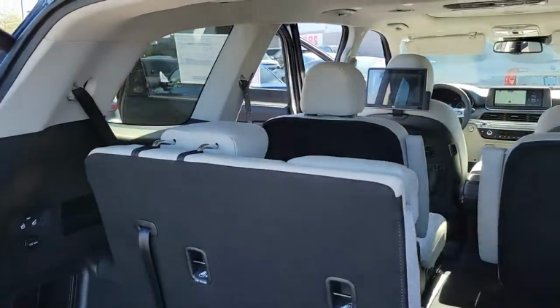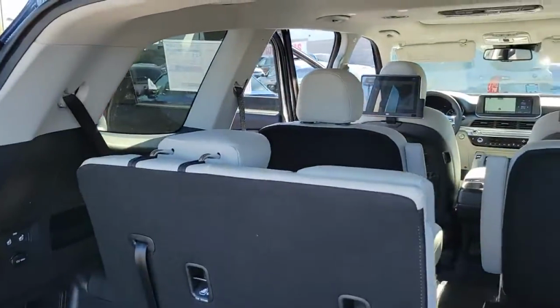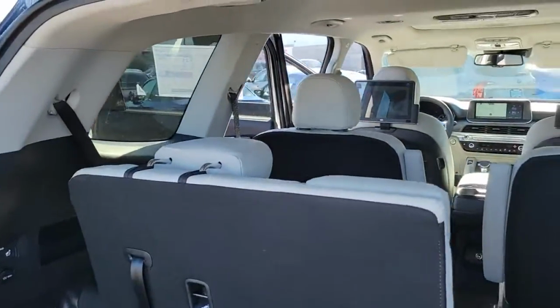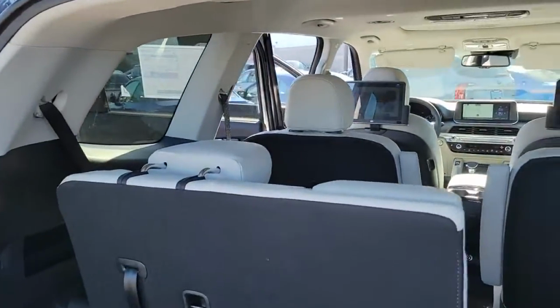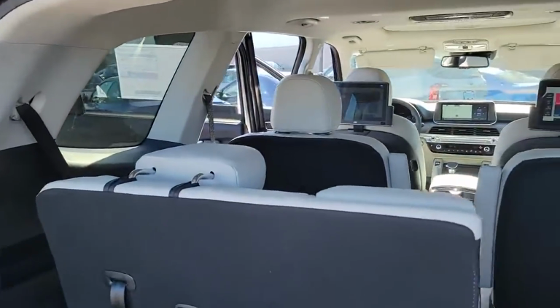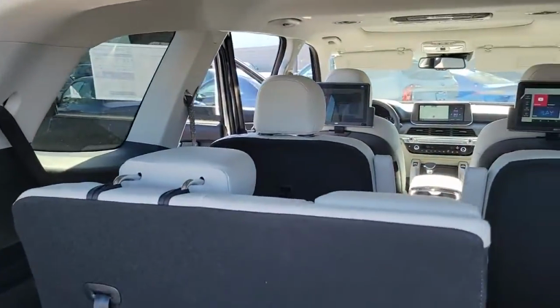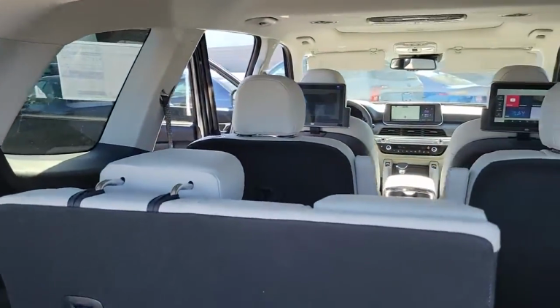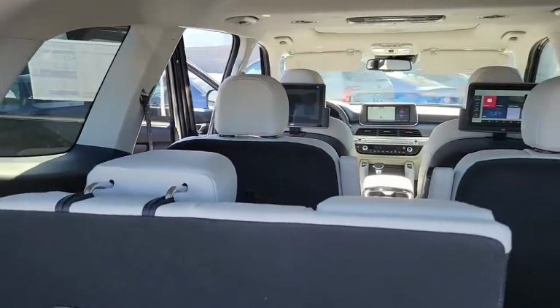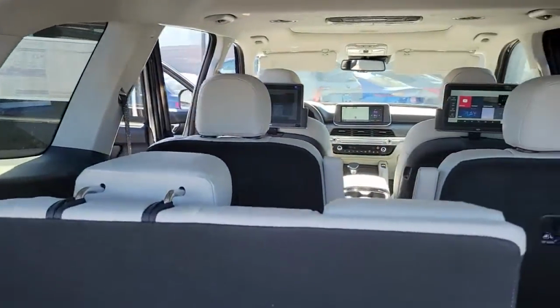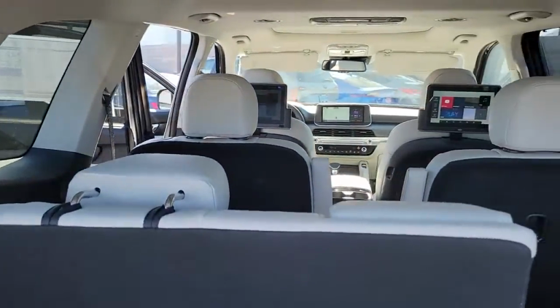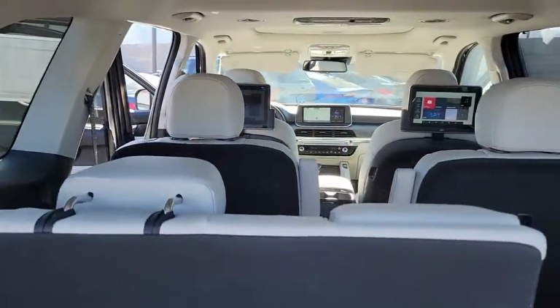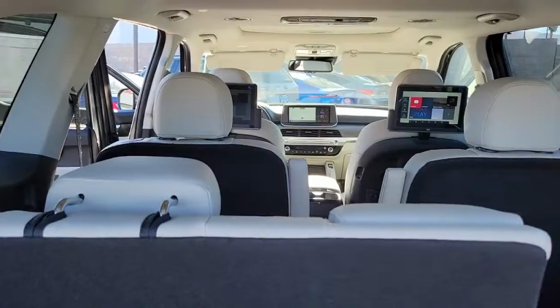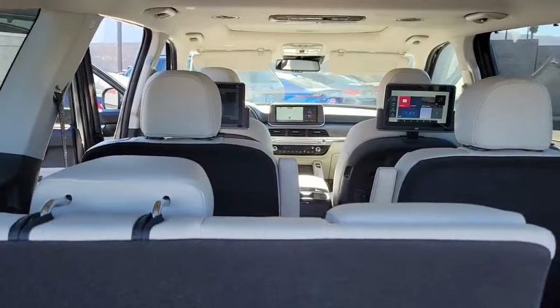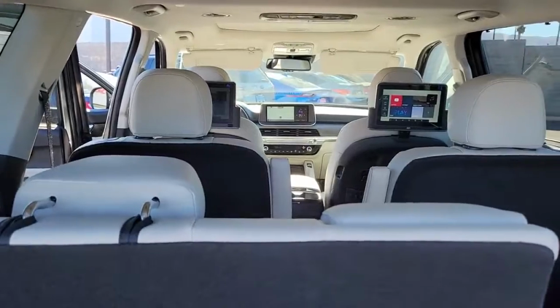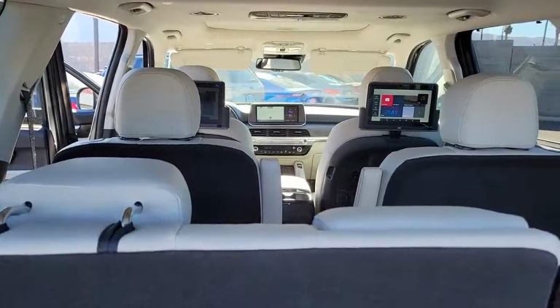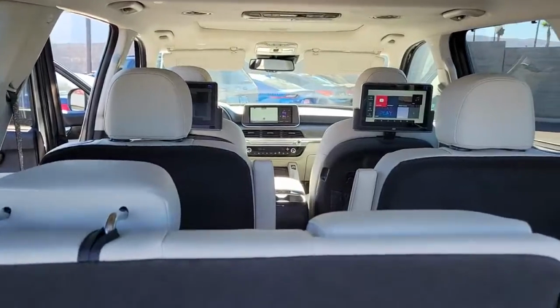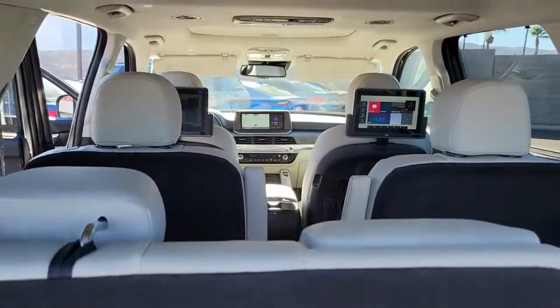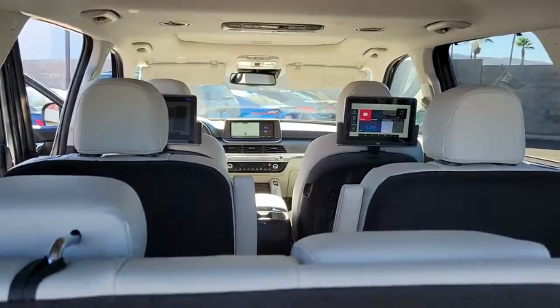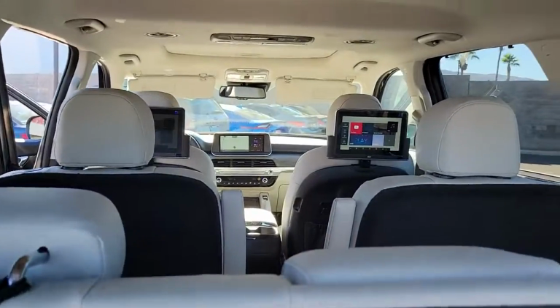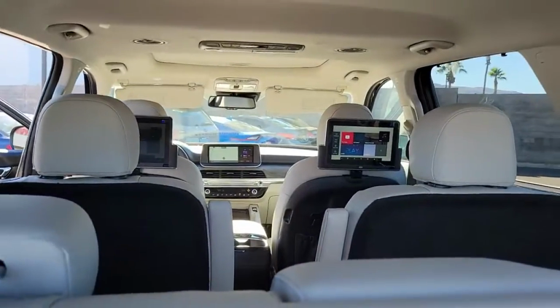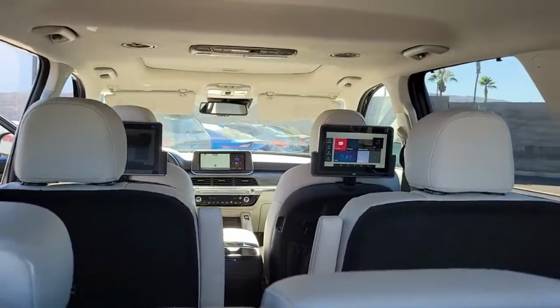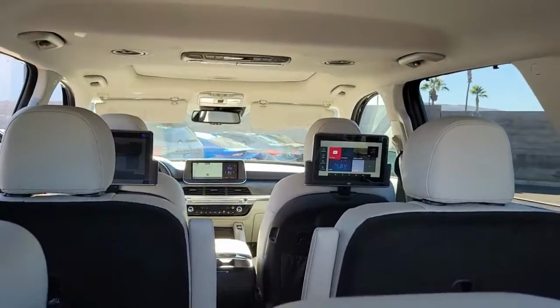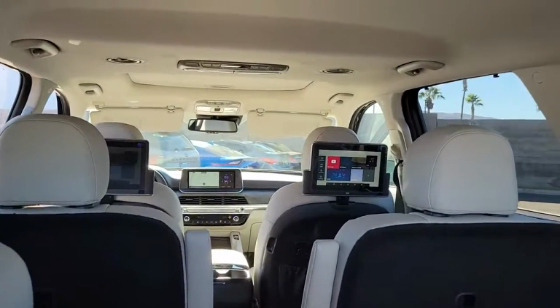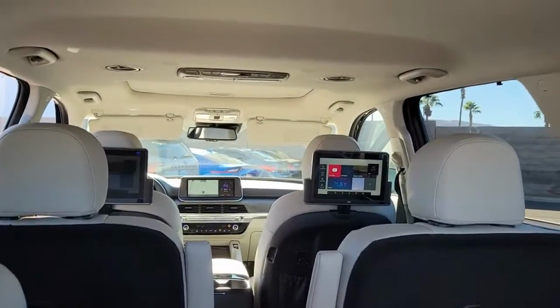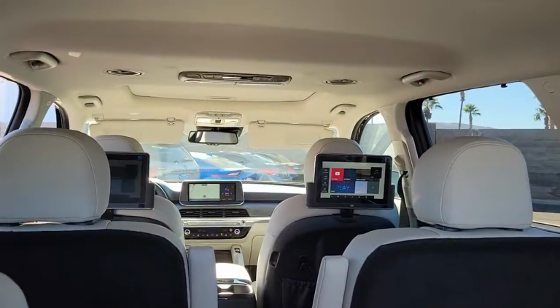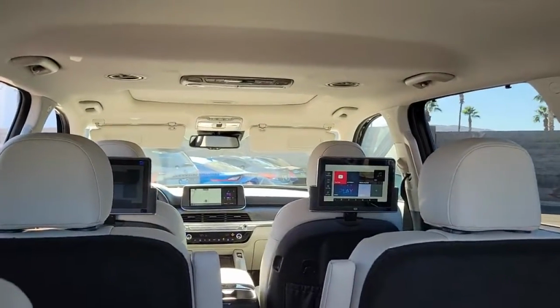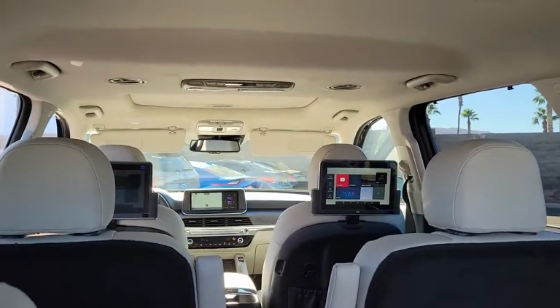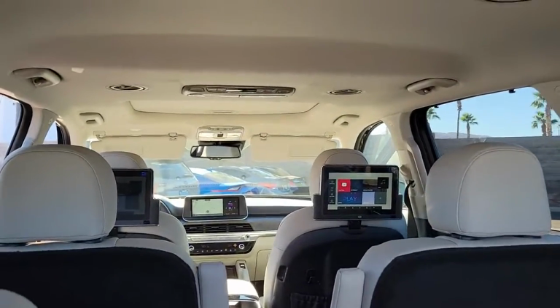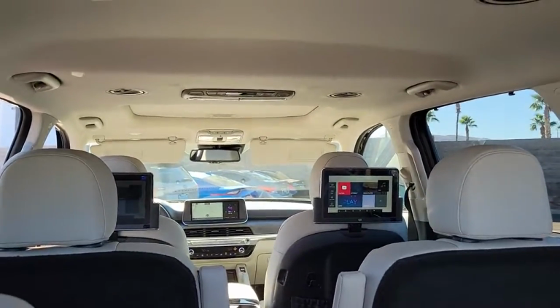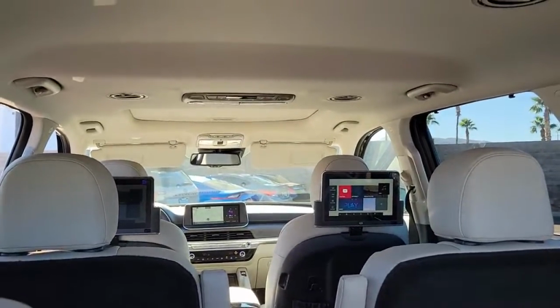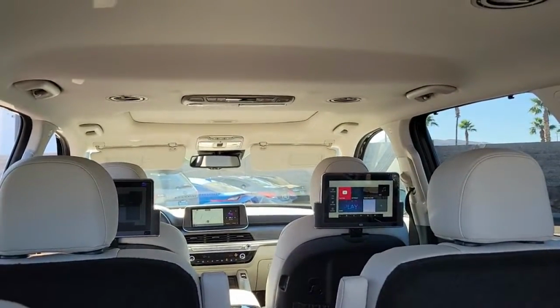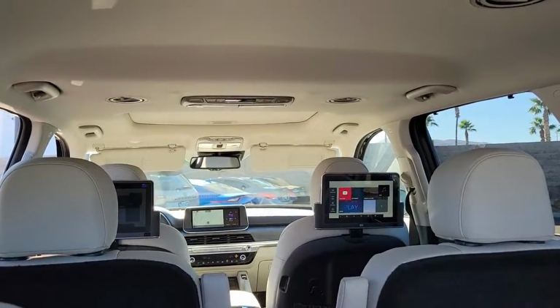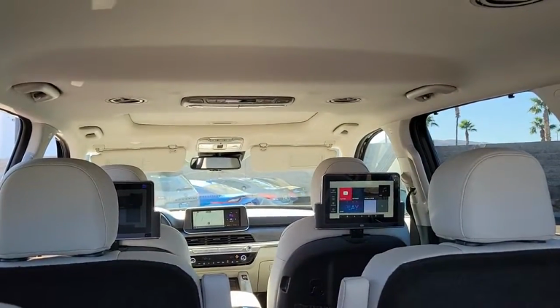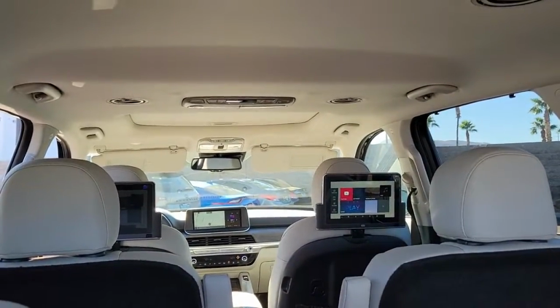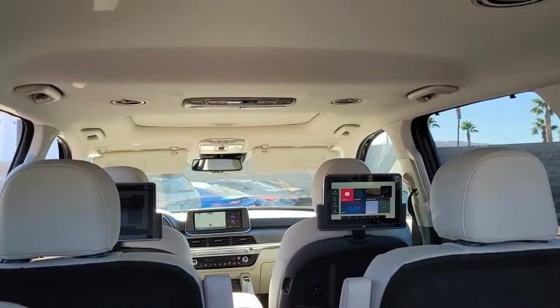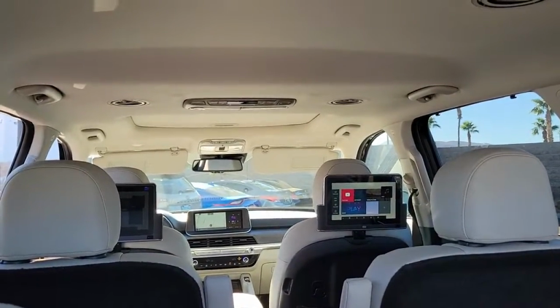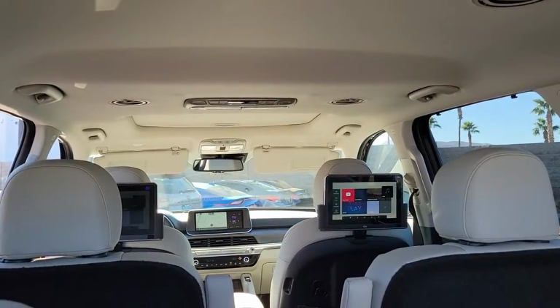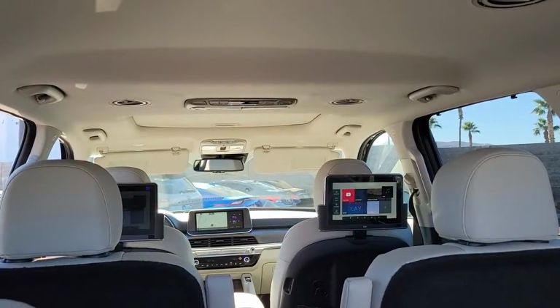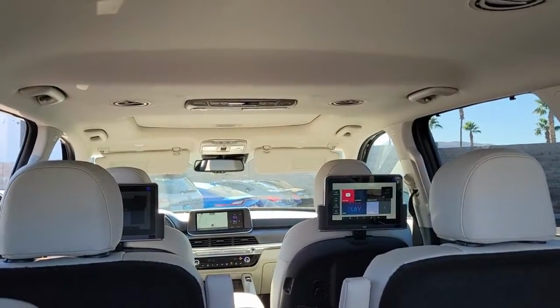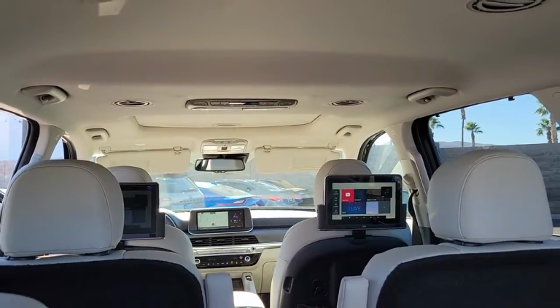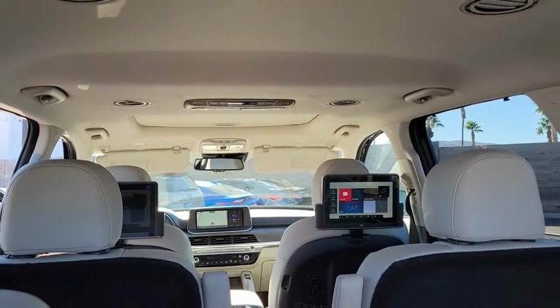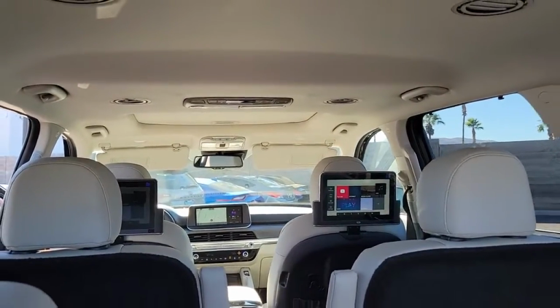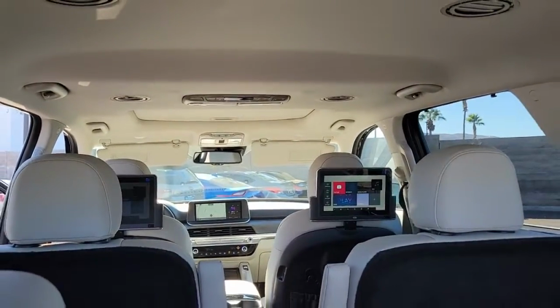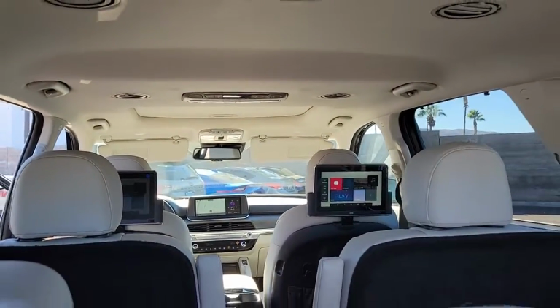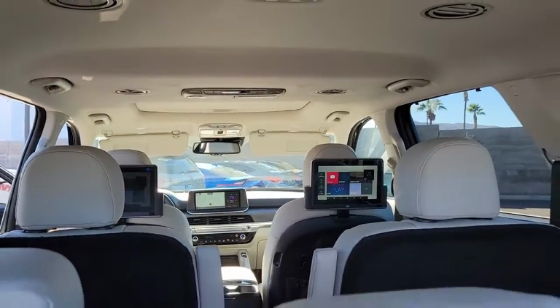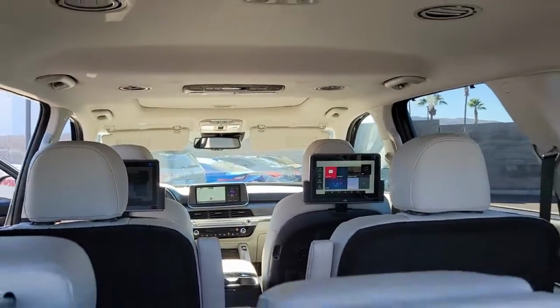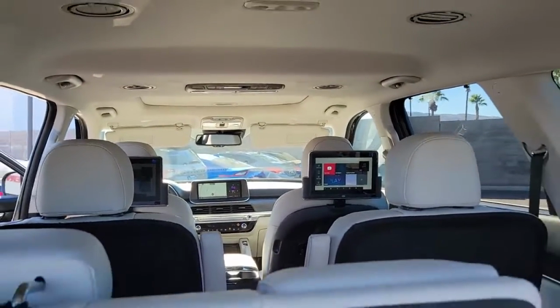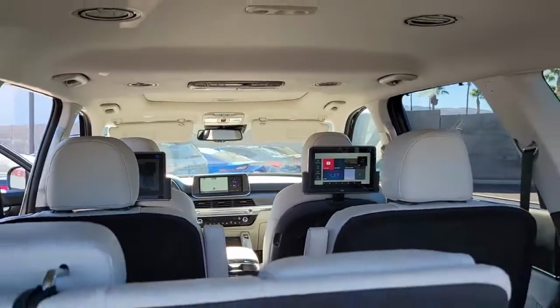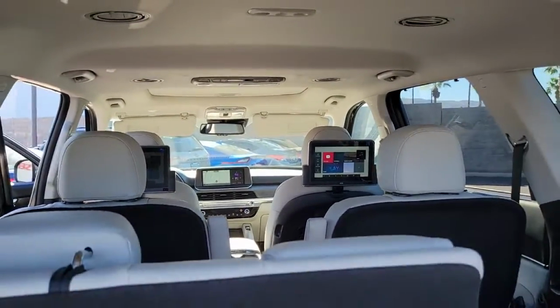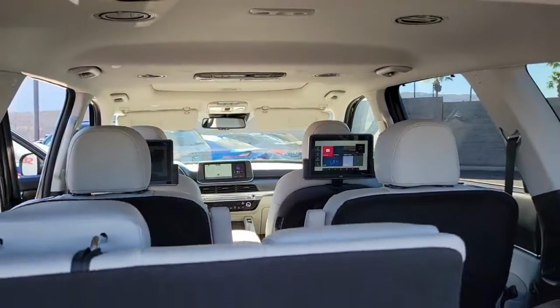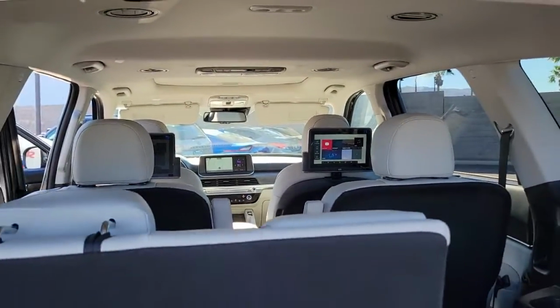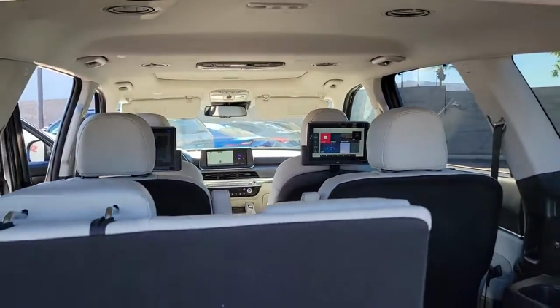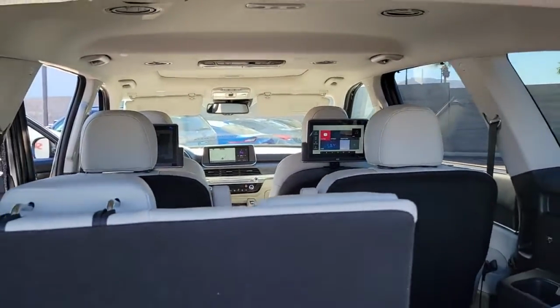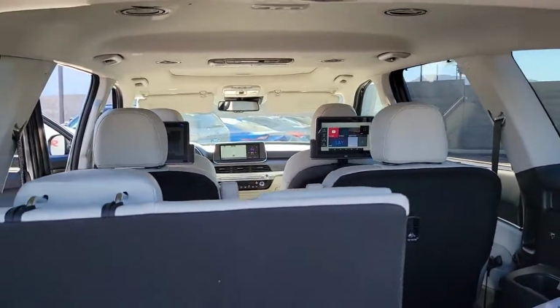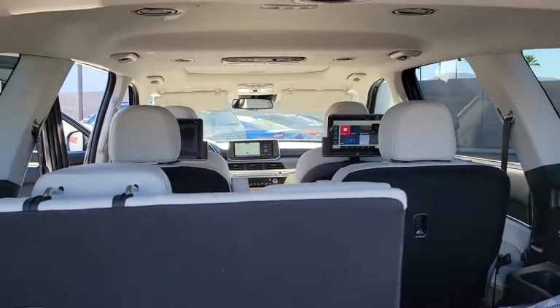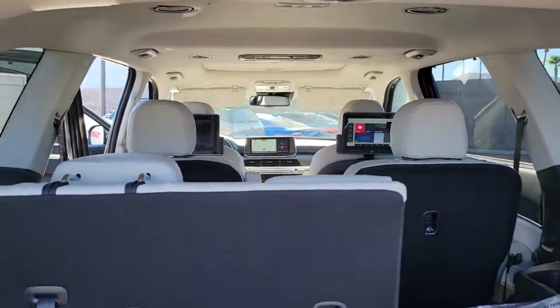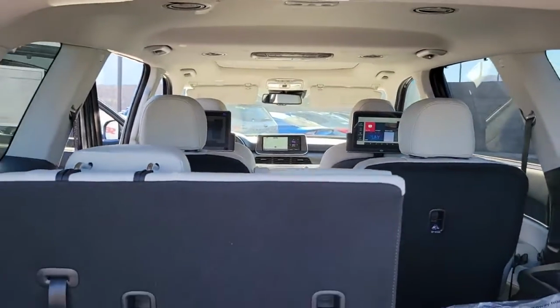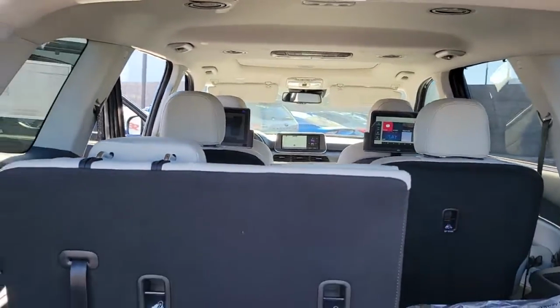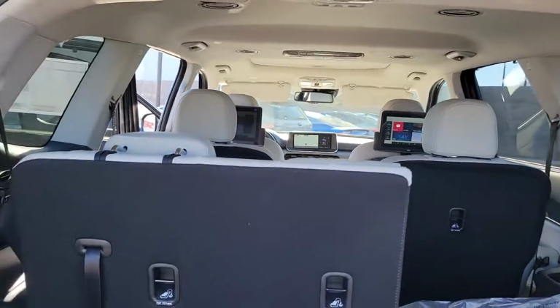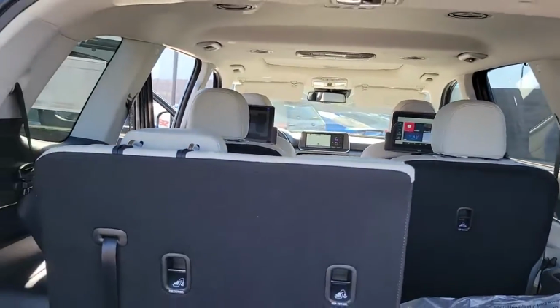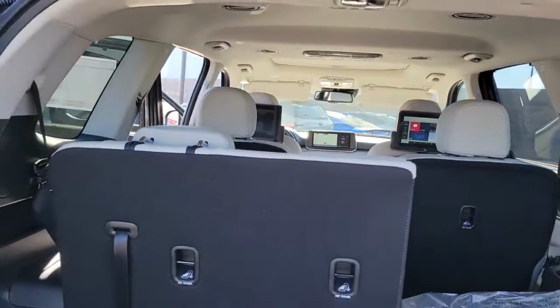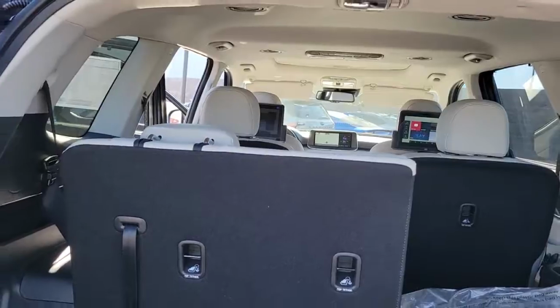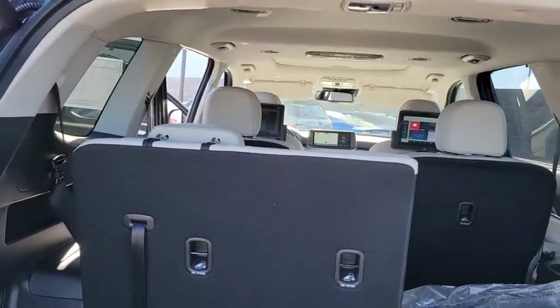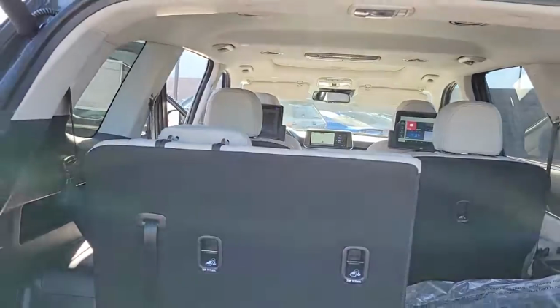With its firm ride and driver-centered cockpit, this mid-size SUV delivers impressive capability and upscale style.